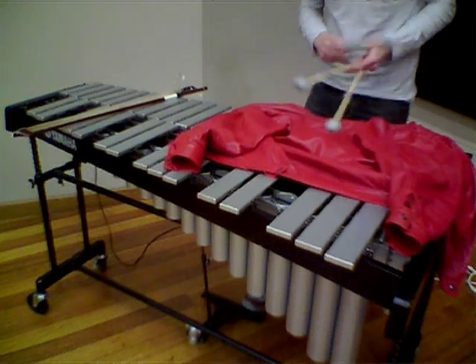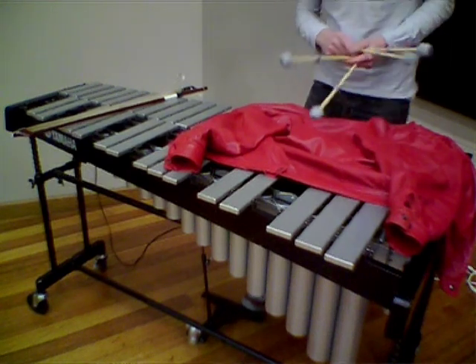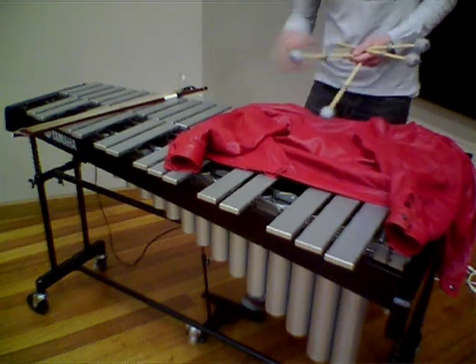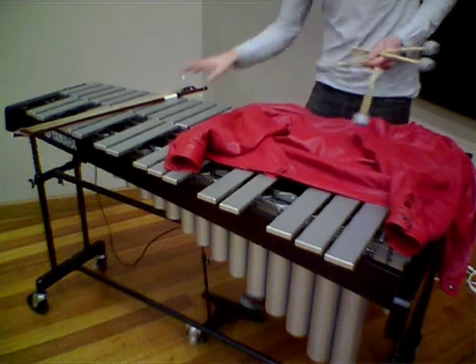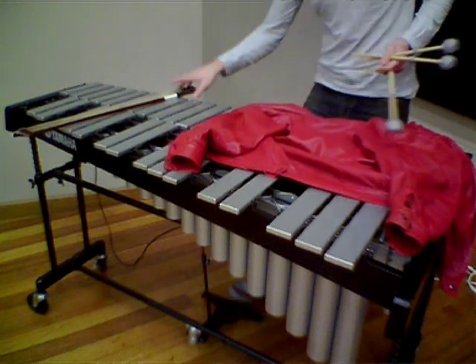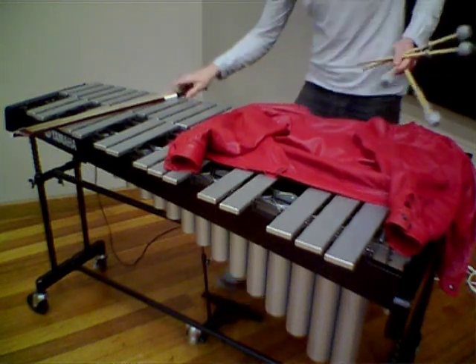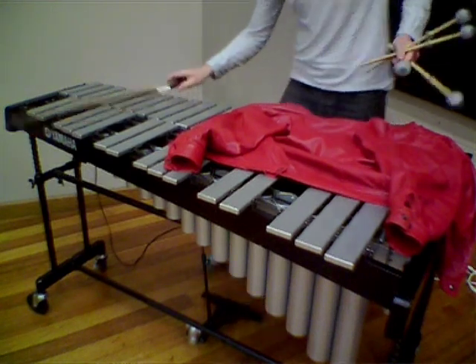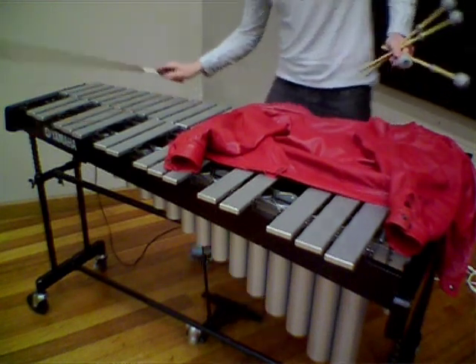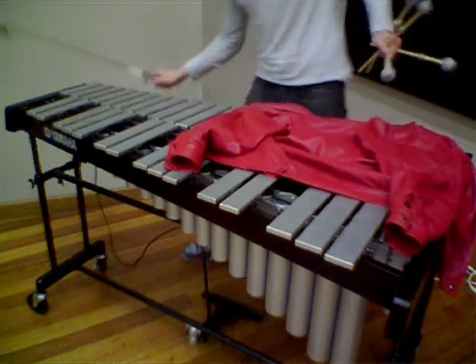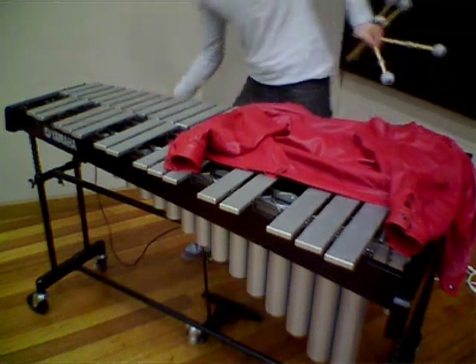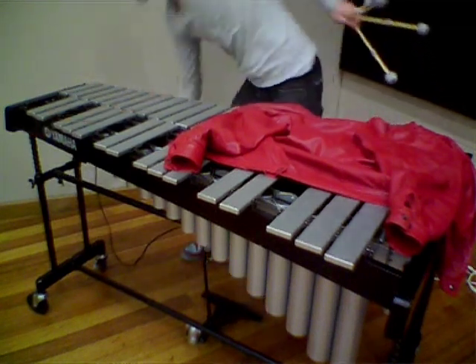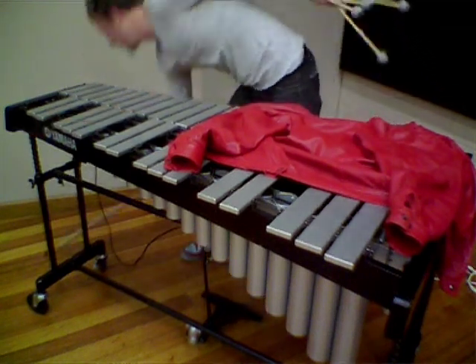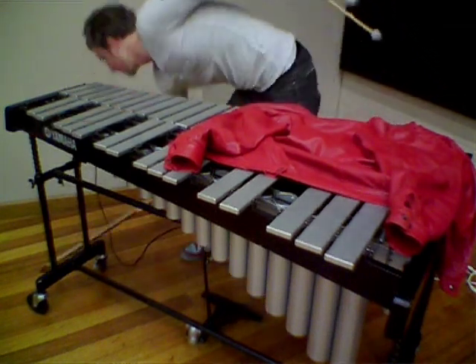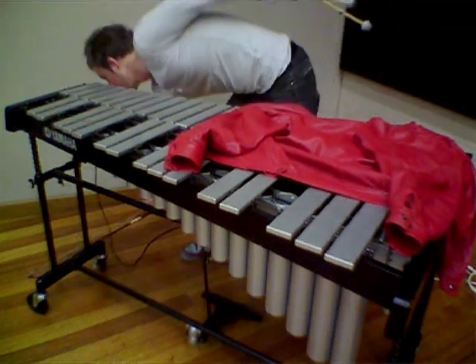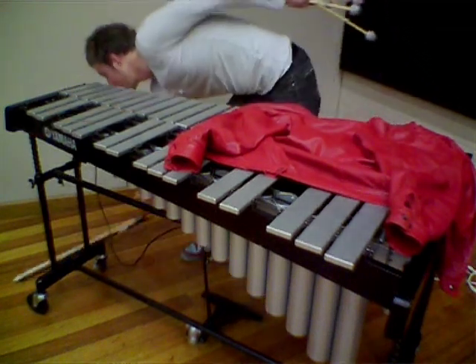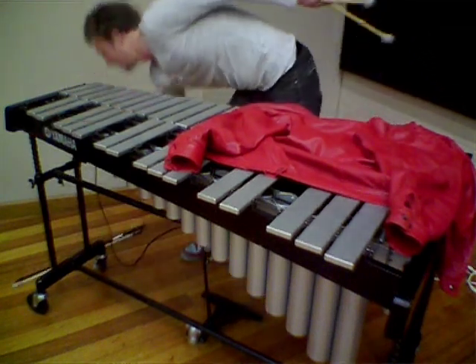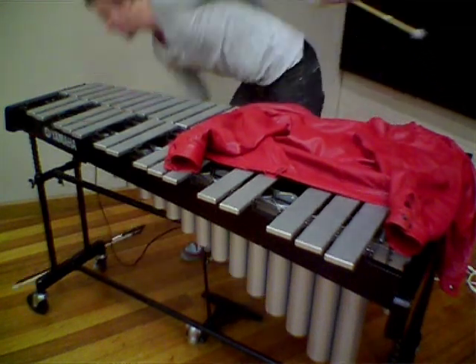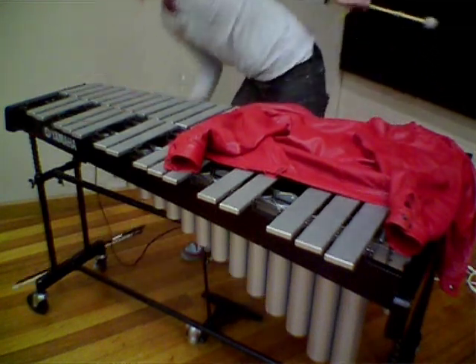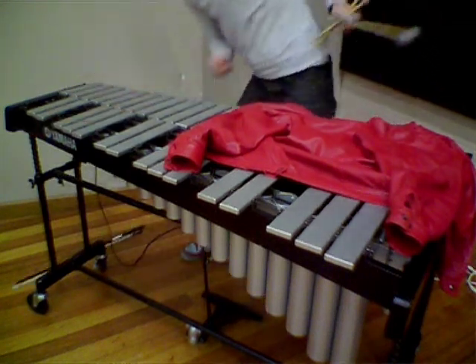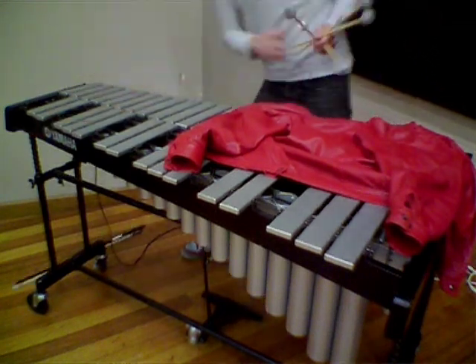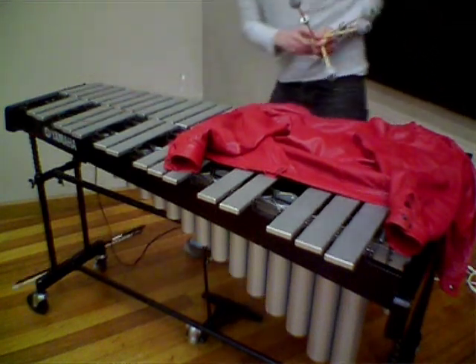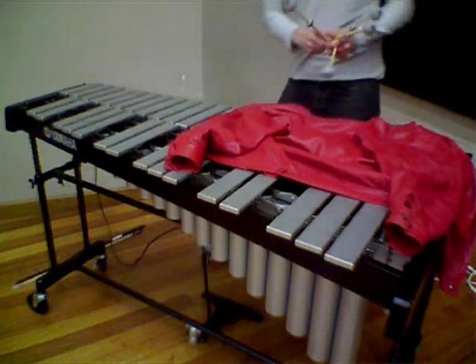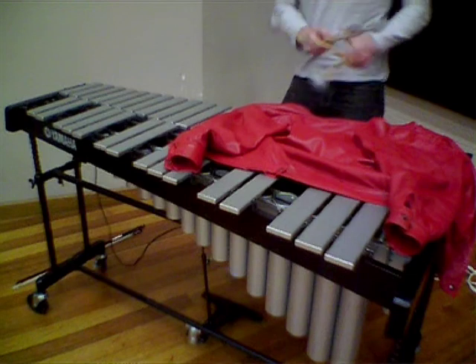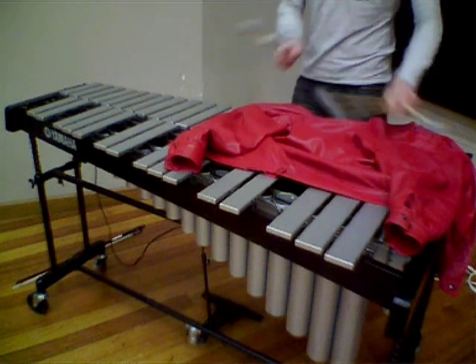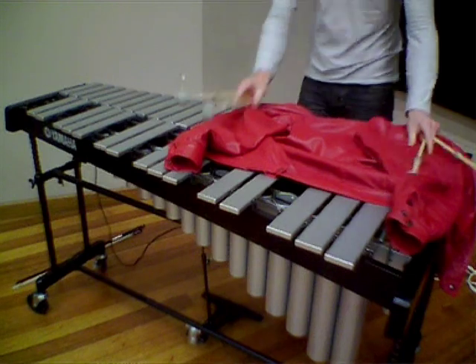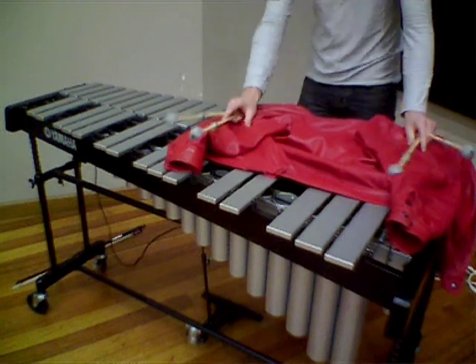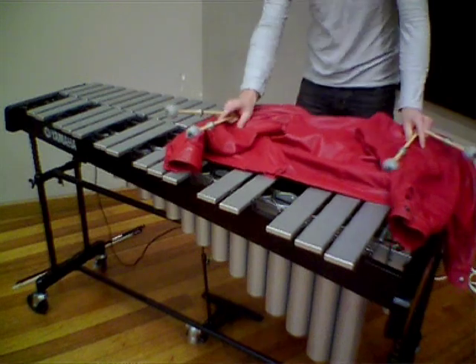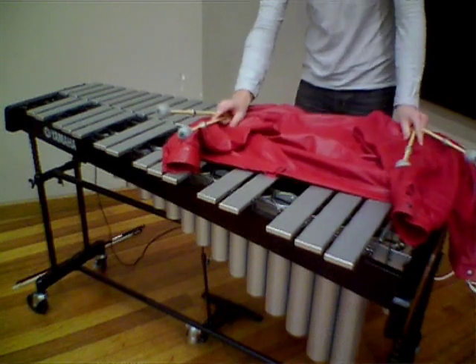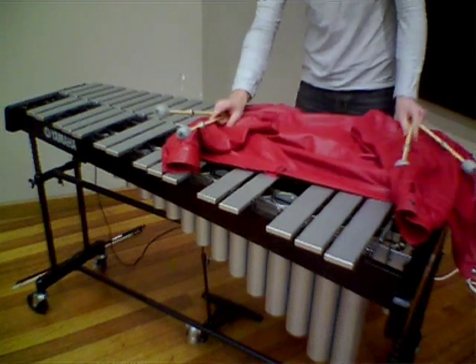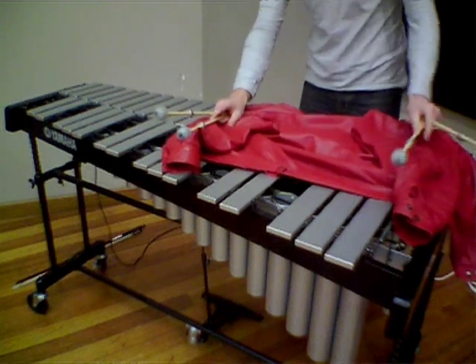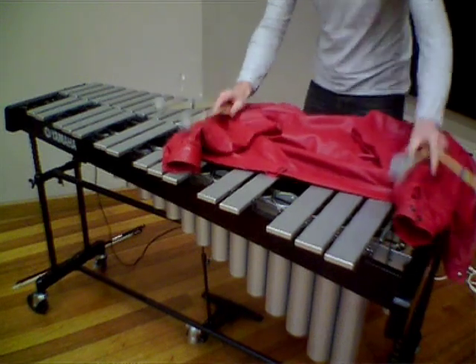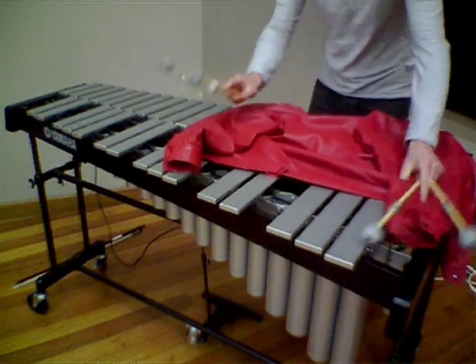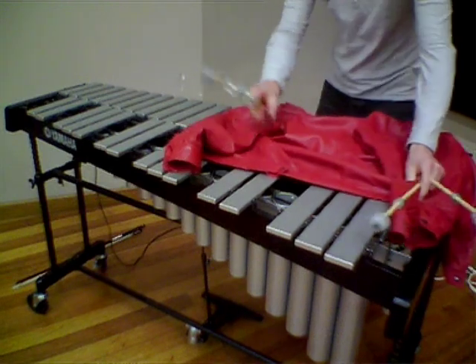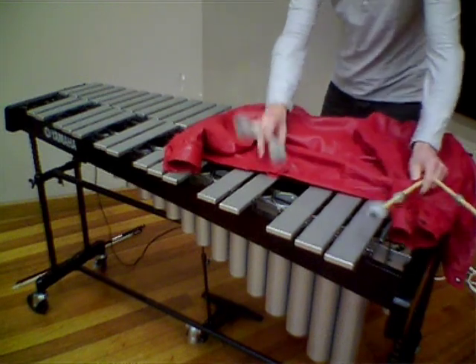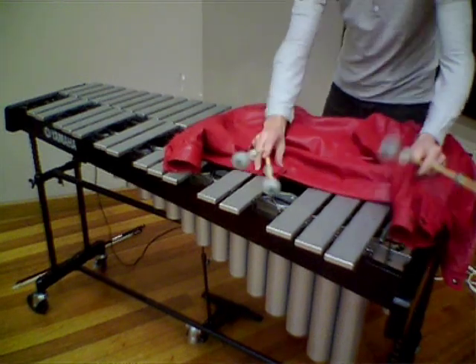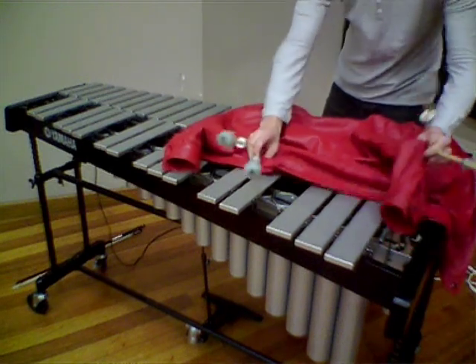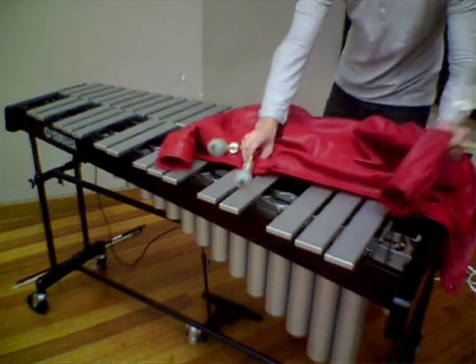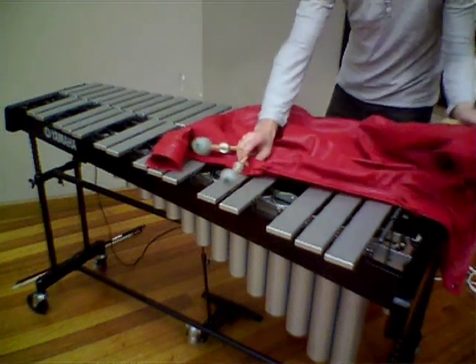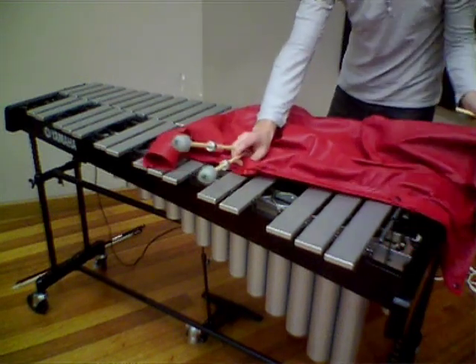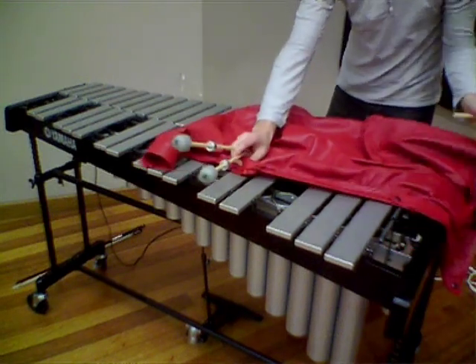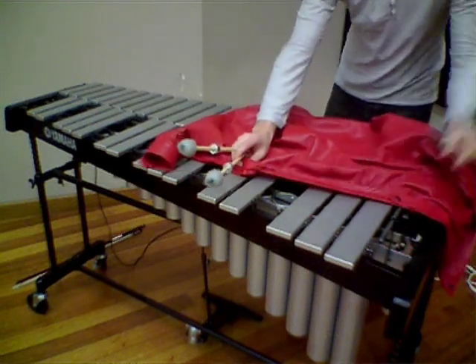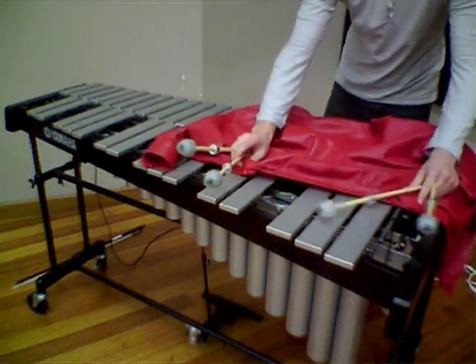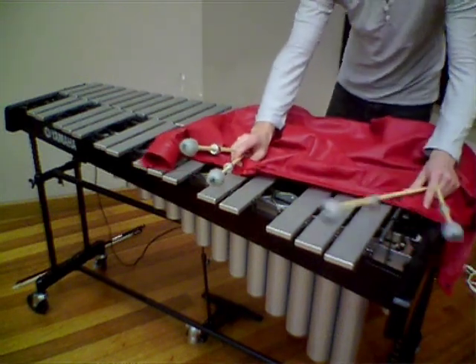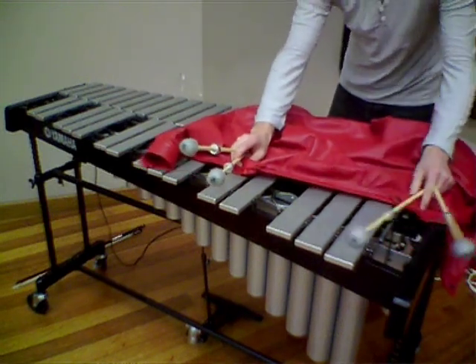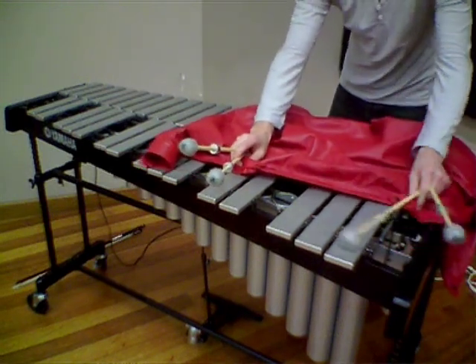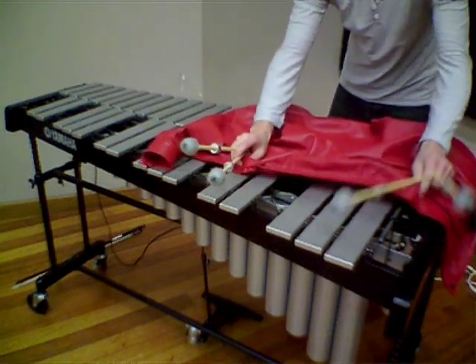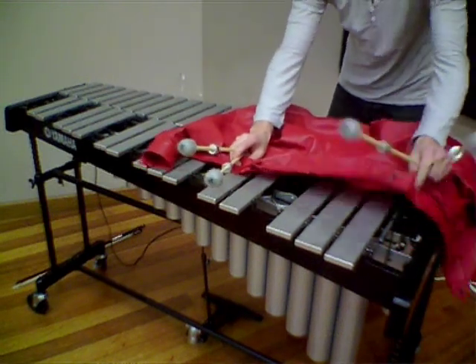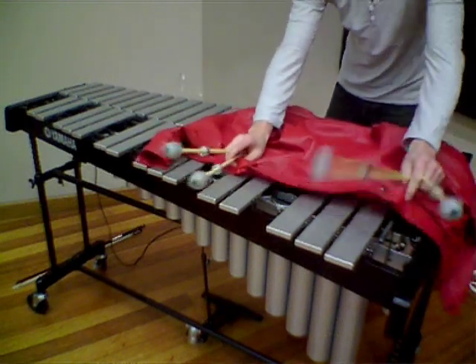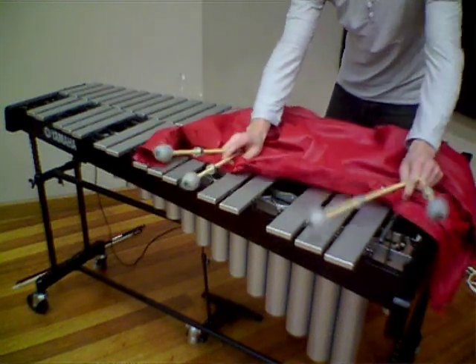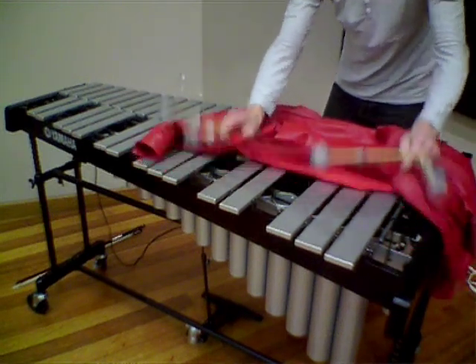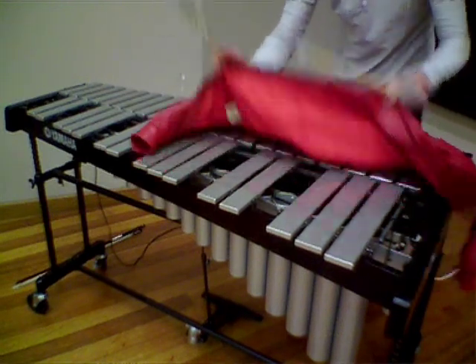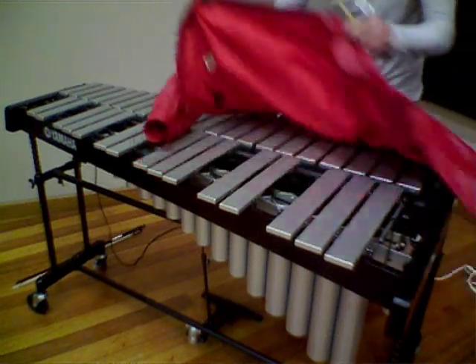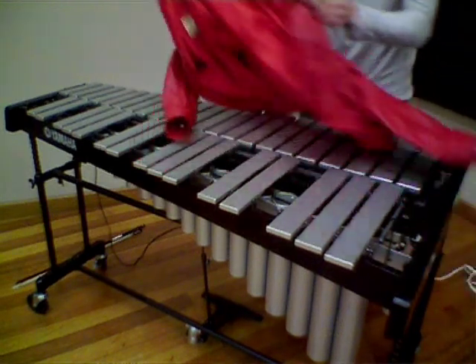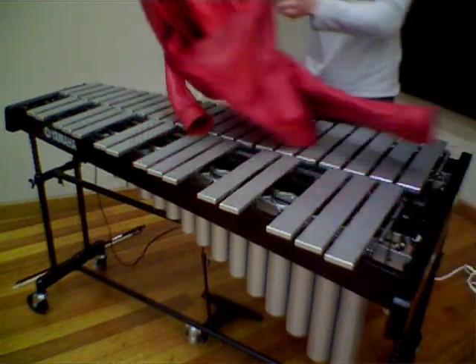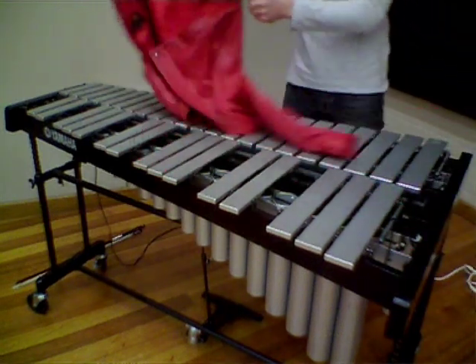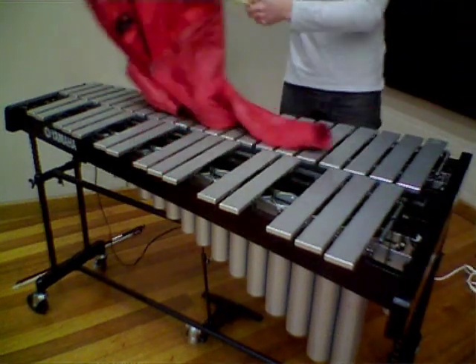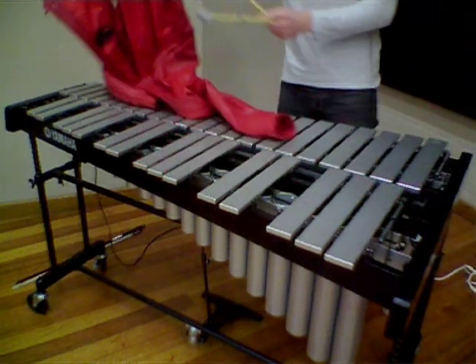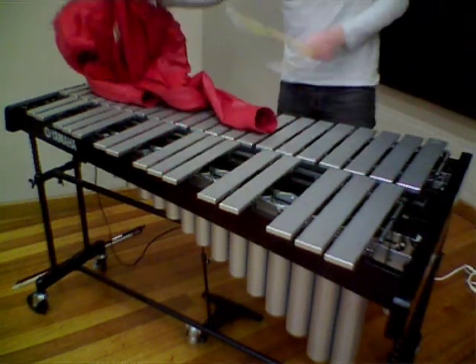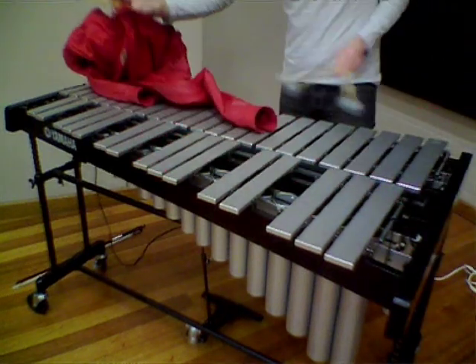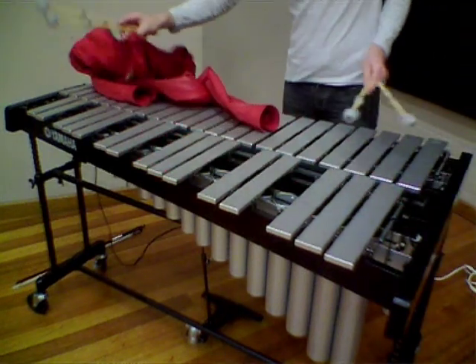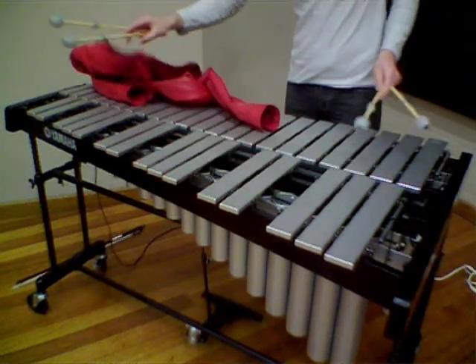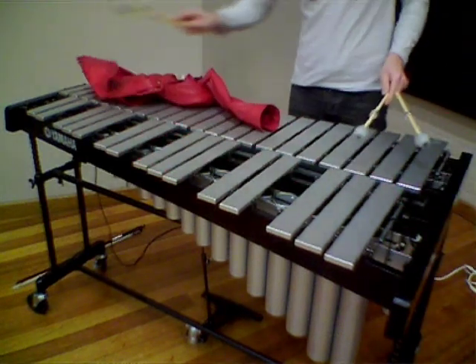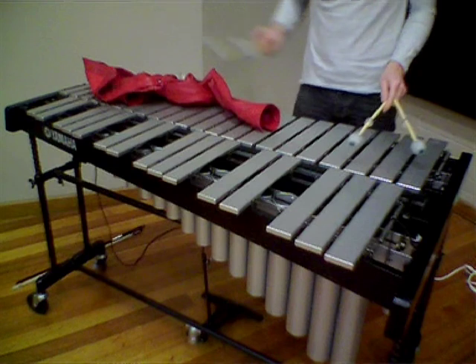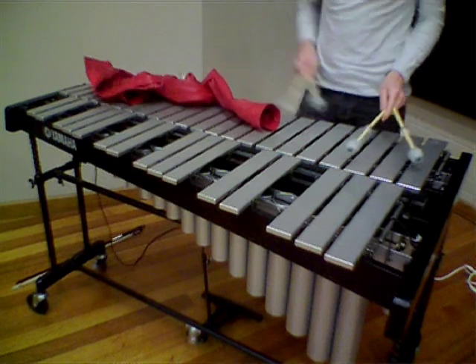Taking it off — it makes it sound a bit more like a marimba and you lose all that vibraphone sustaininess.